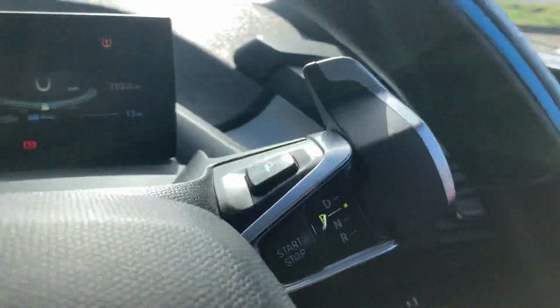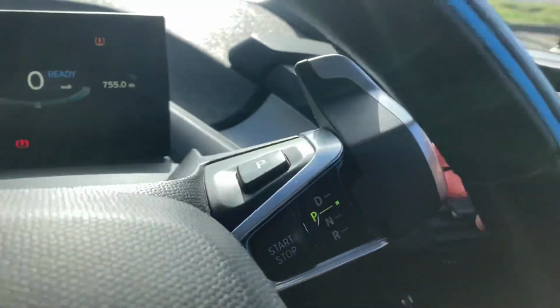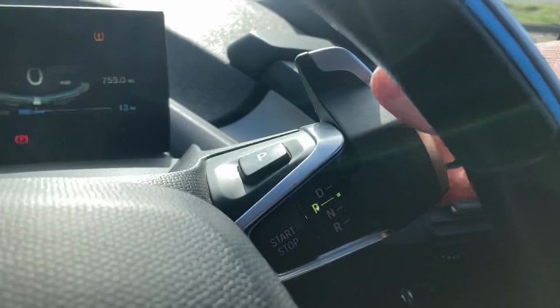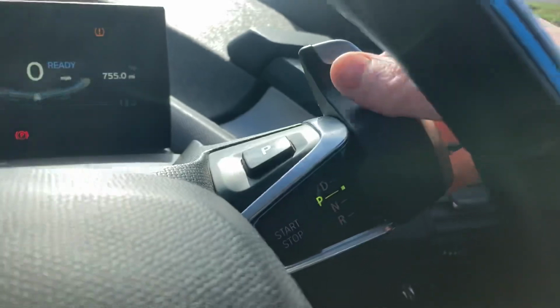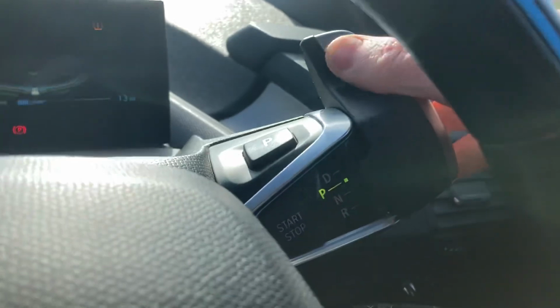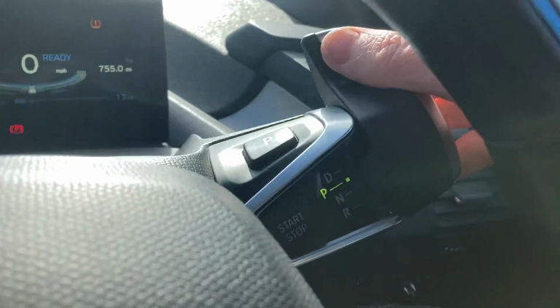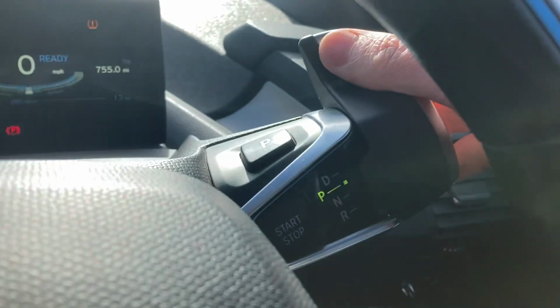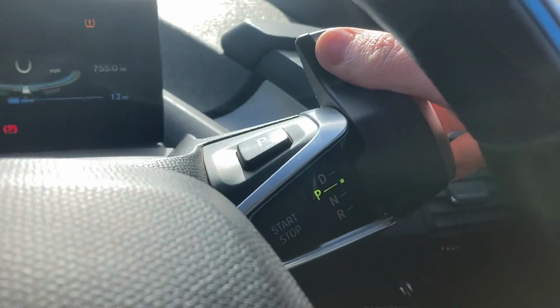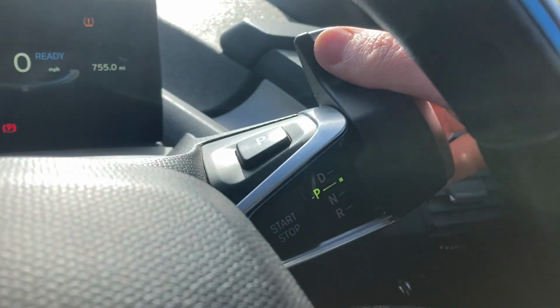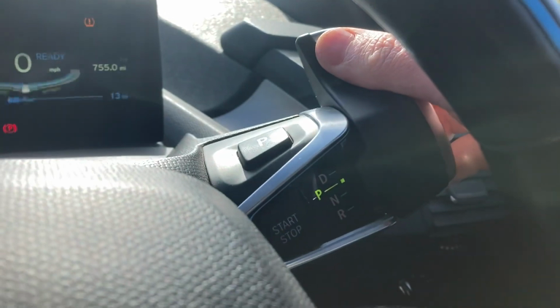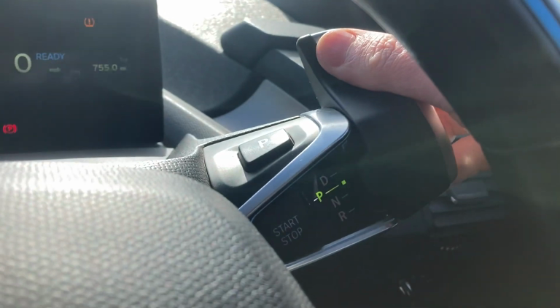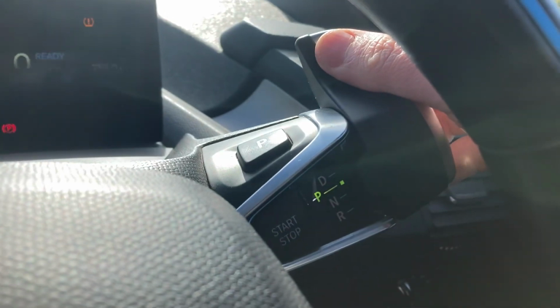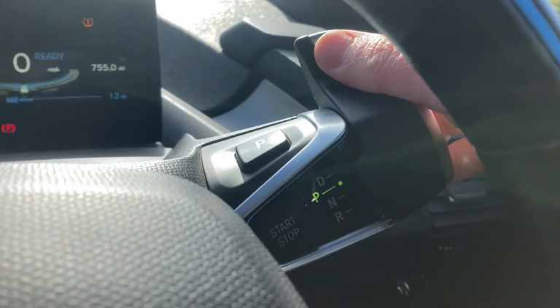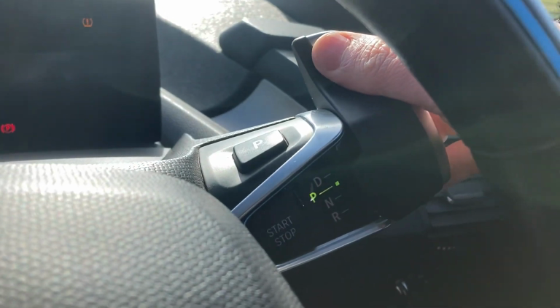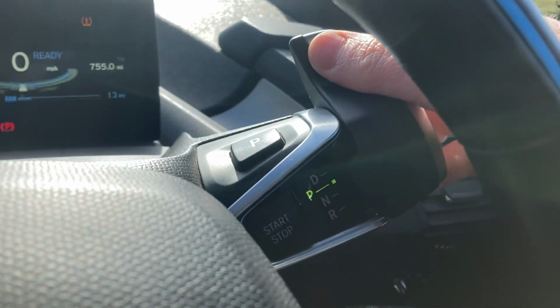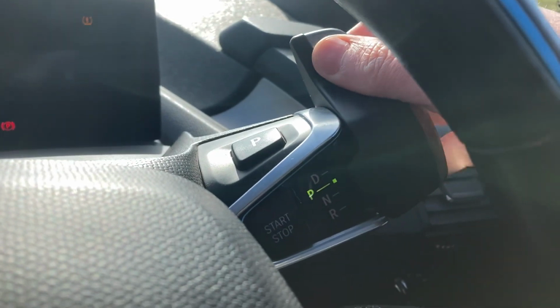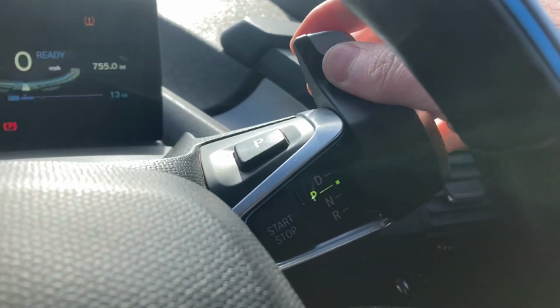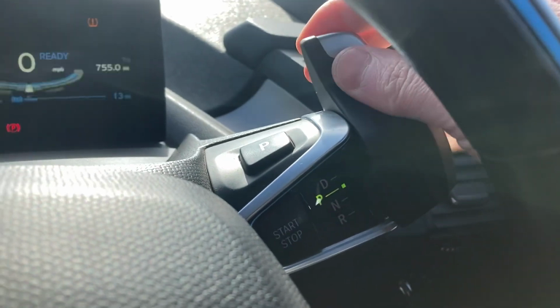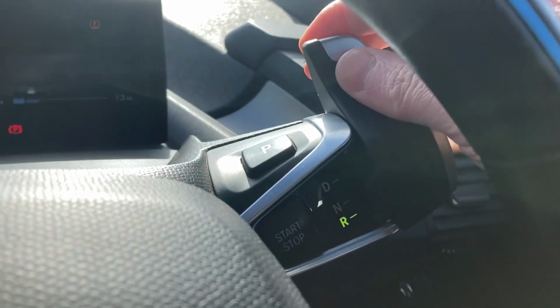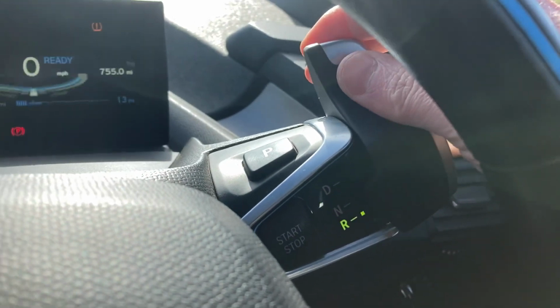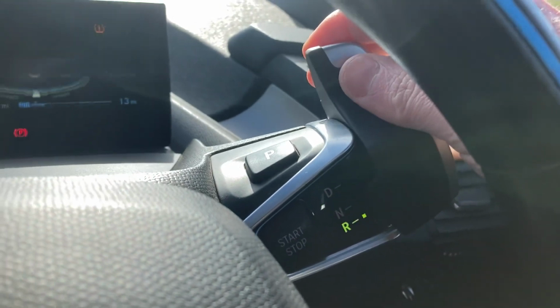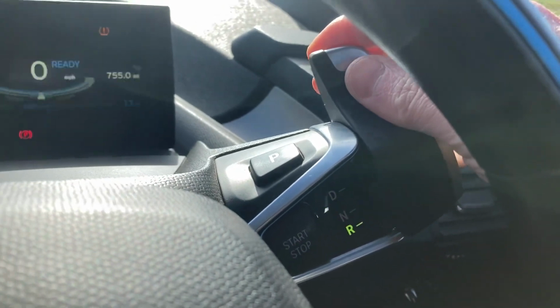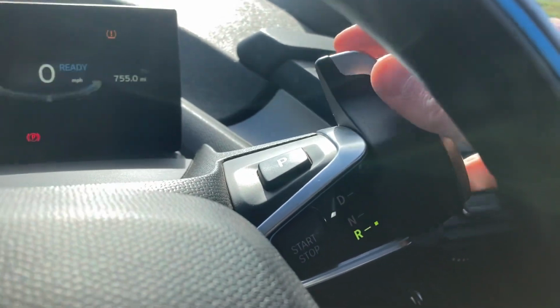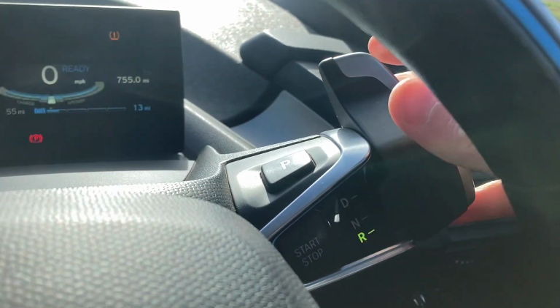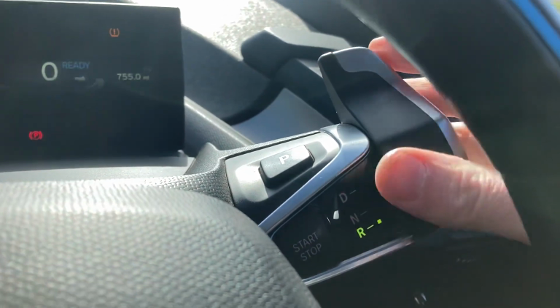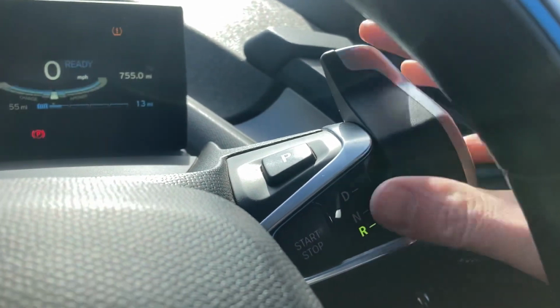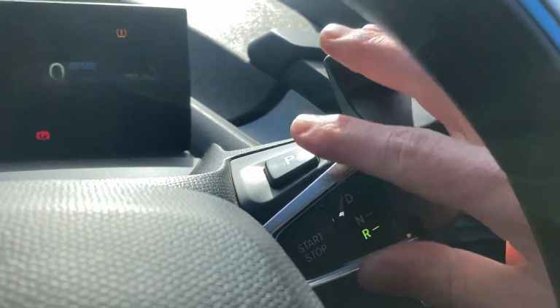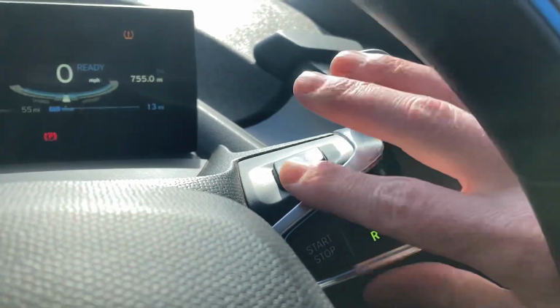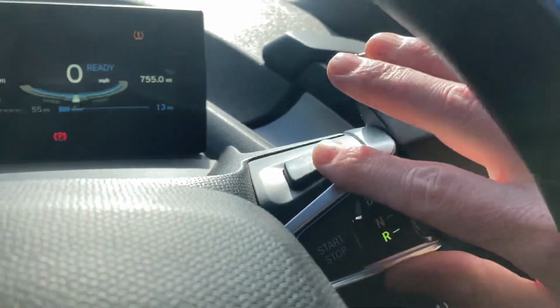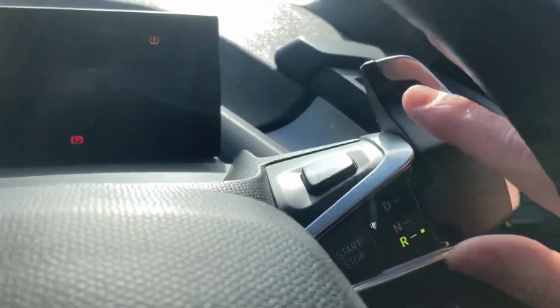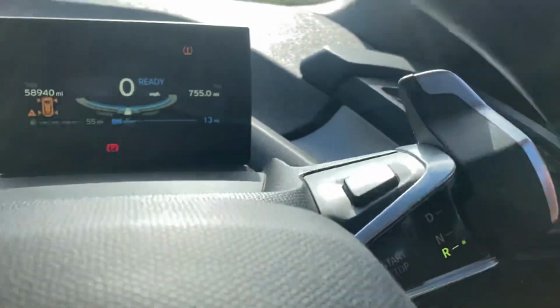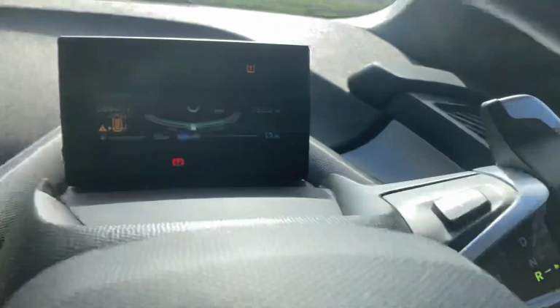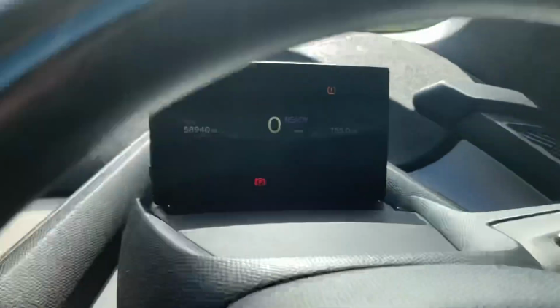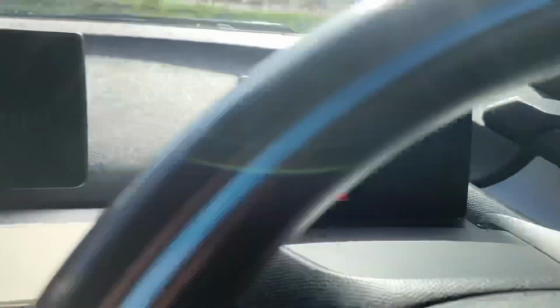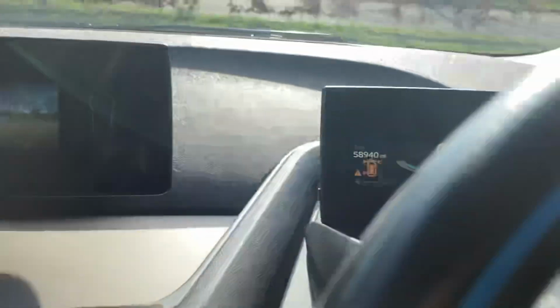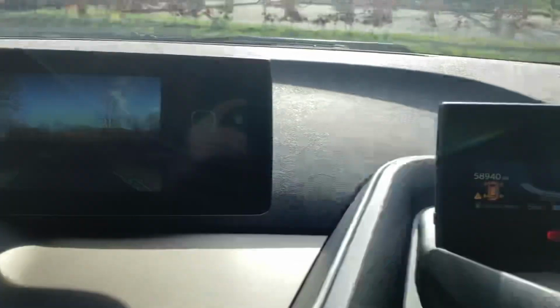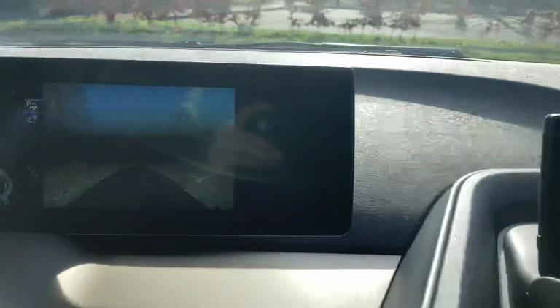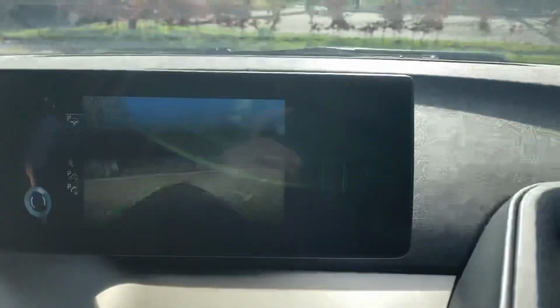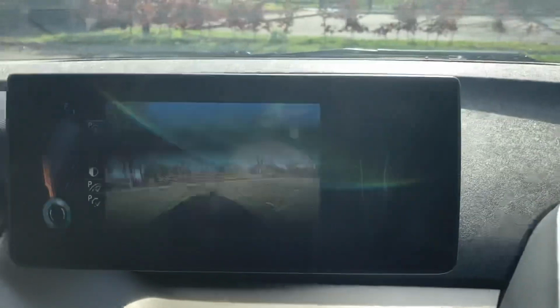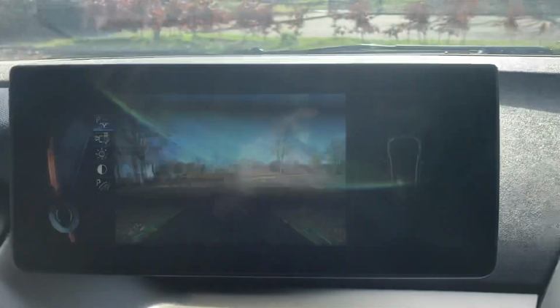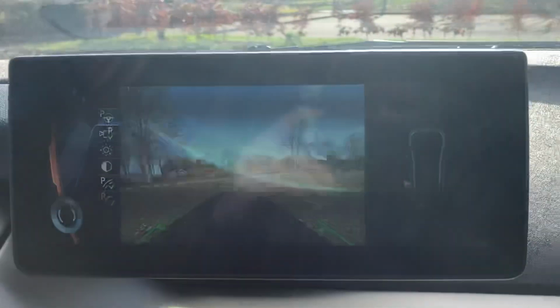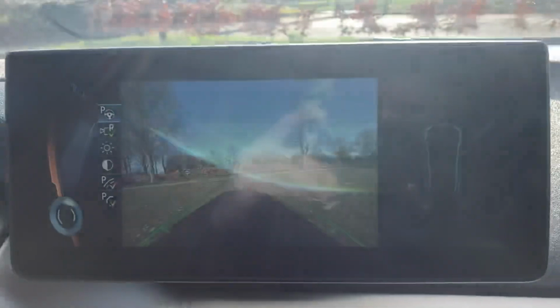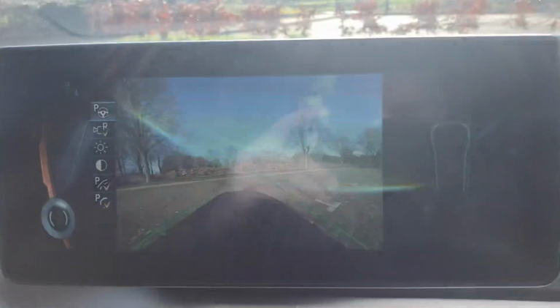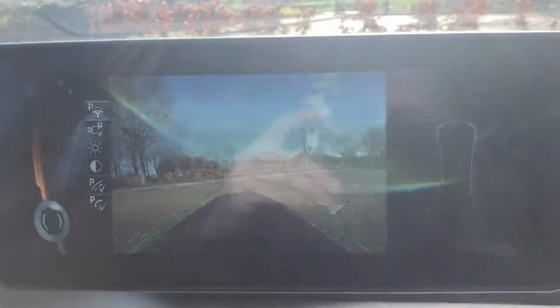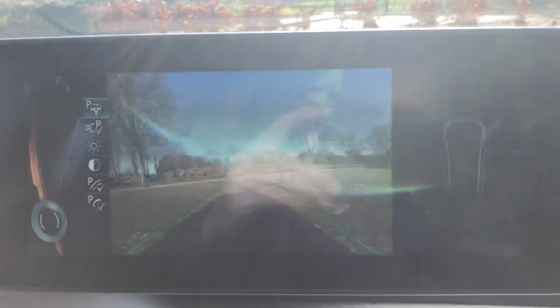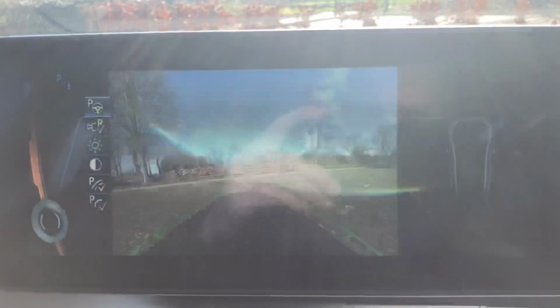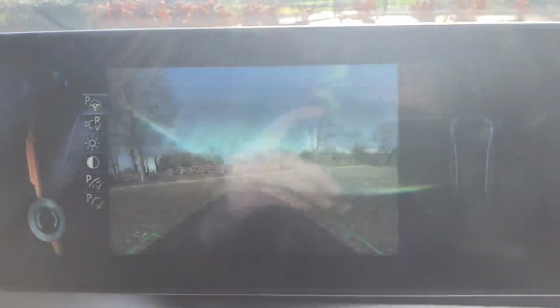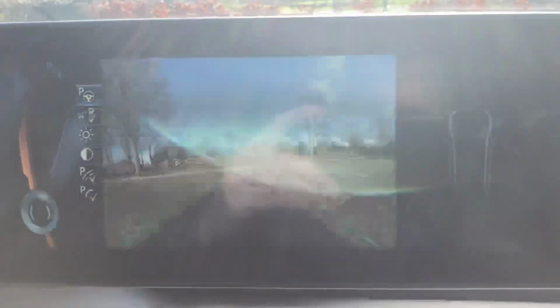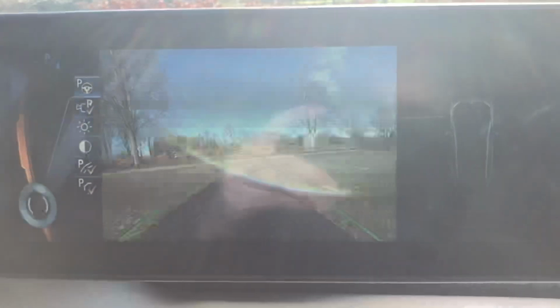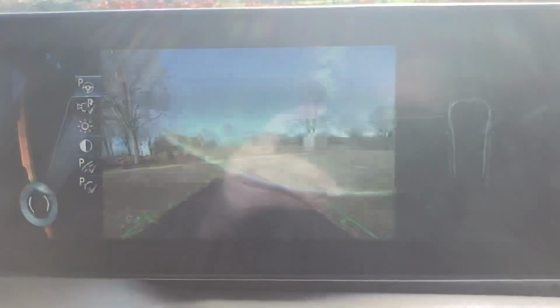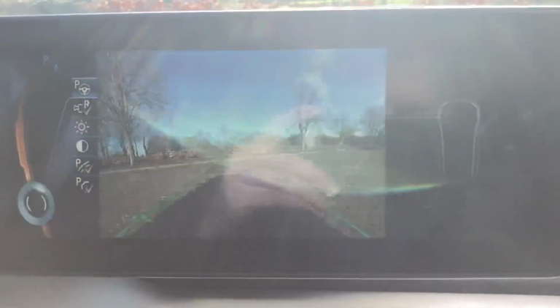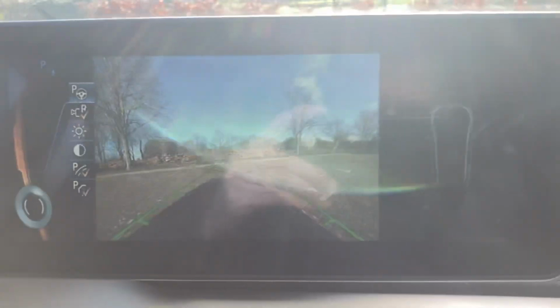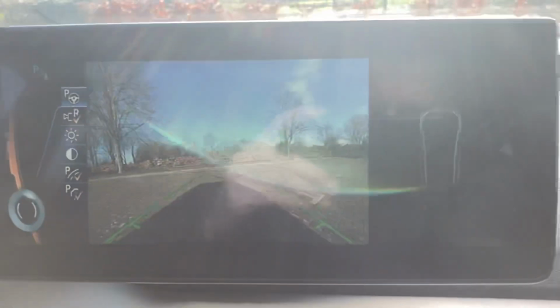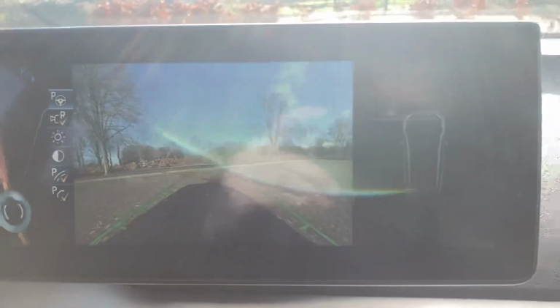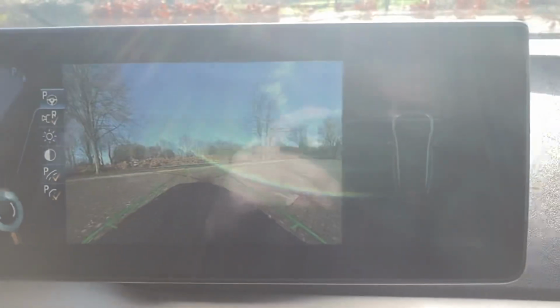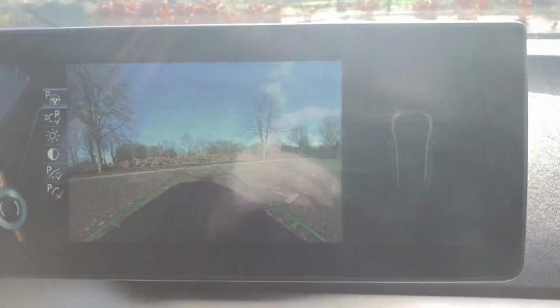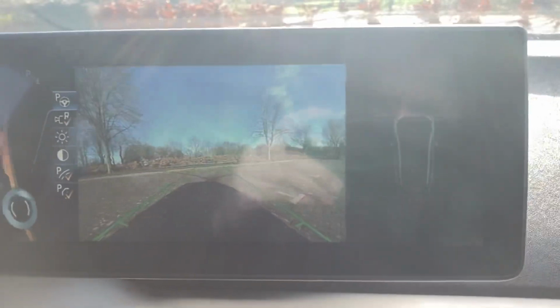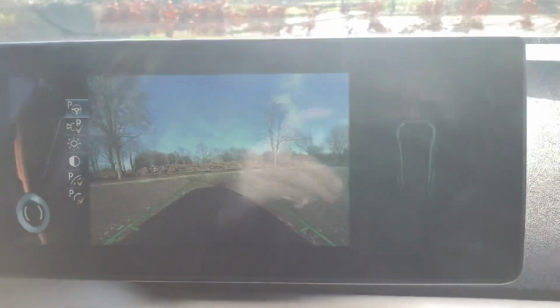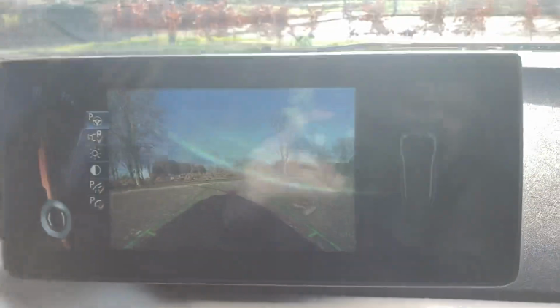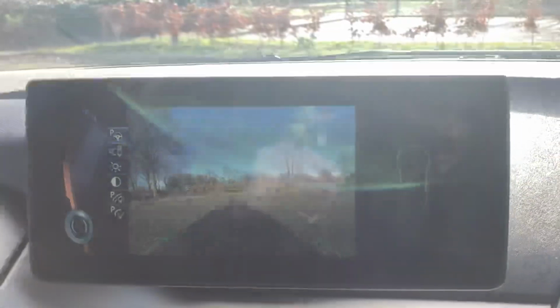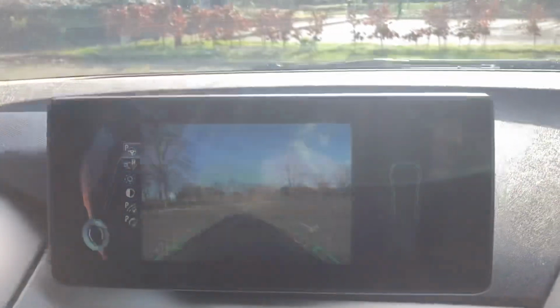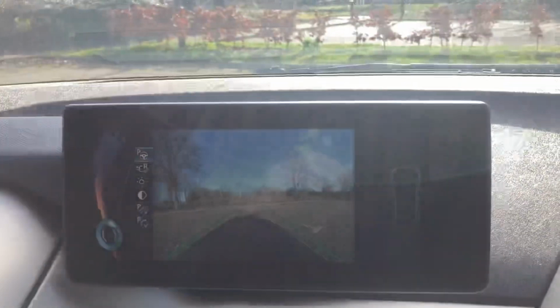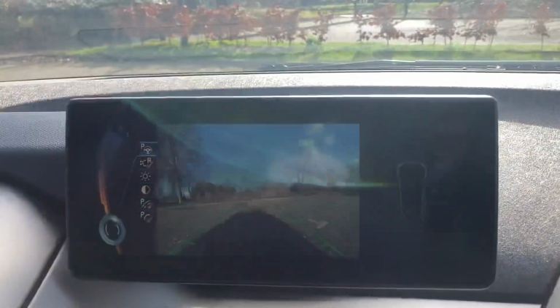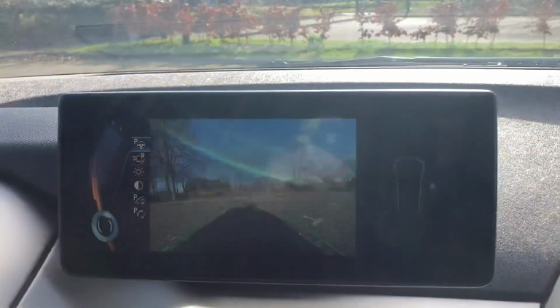This is your gear shift. Let's put your car in reverse — got your rear camera that comes on and your parking sensors.